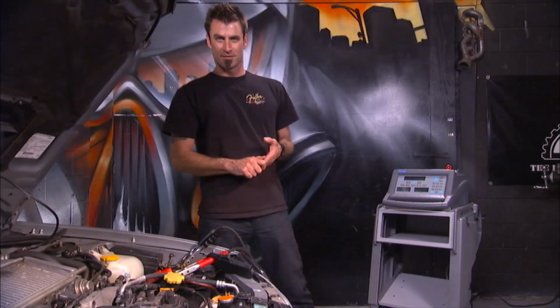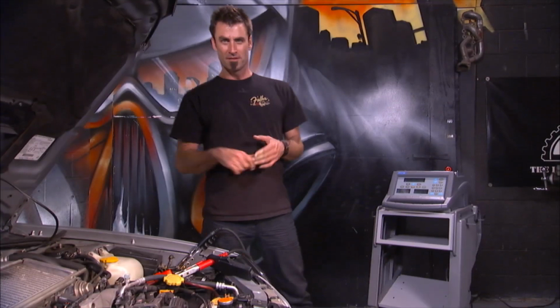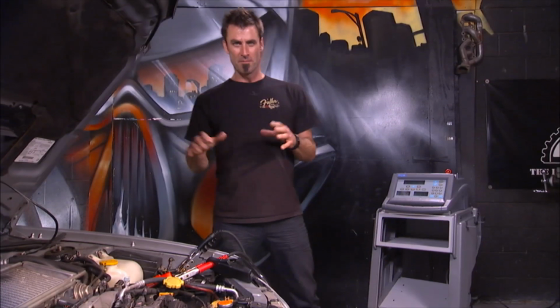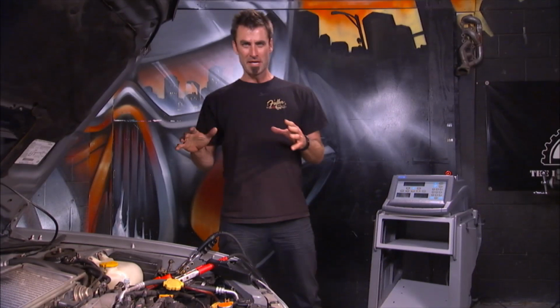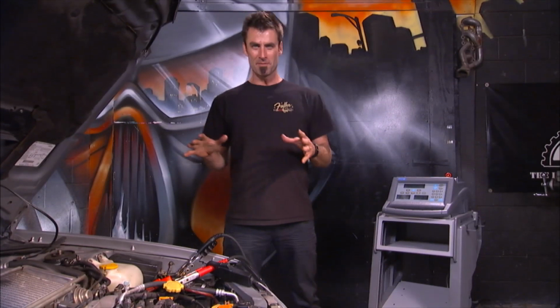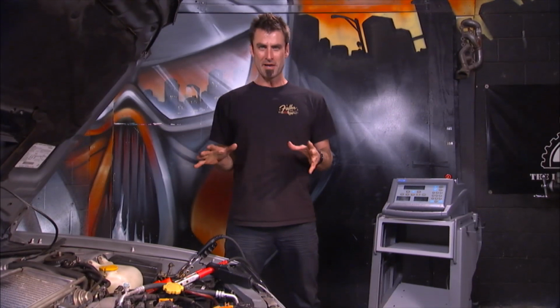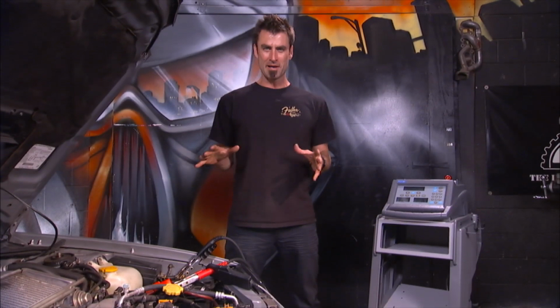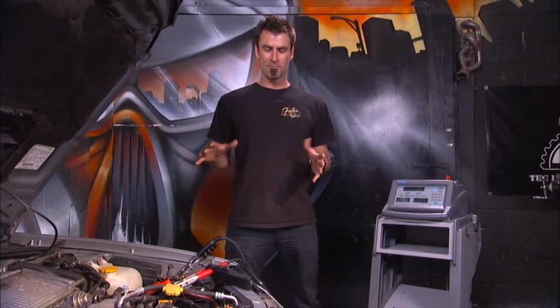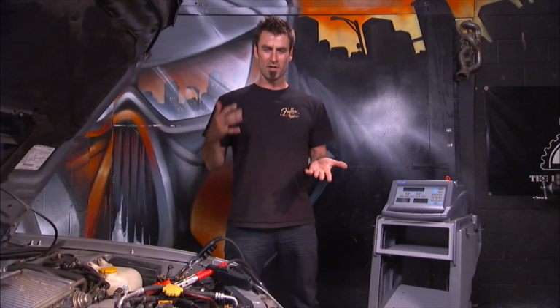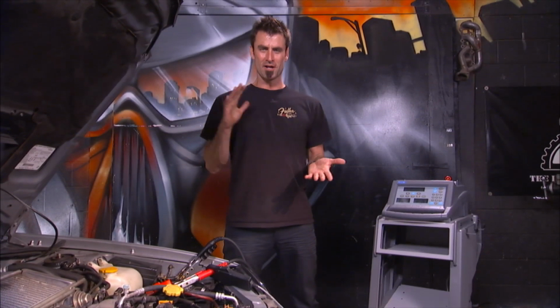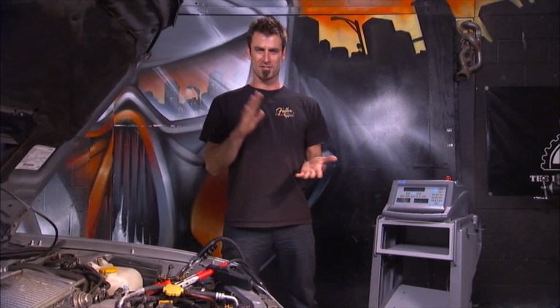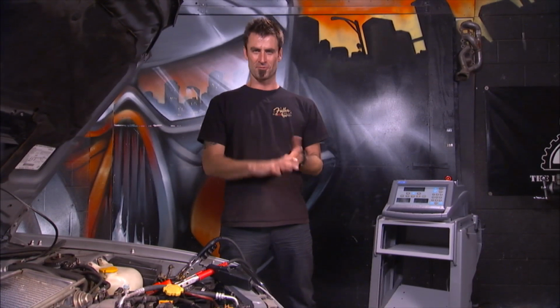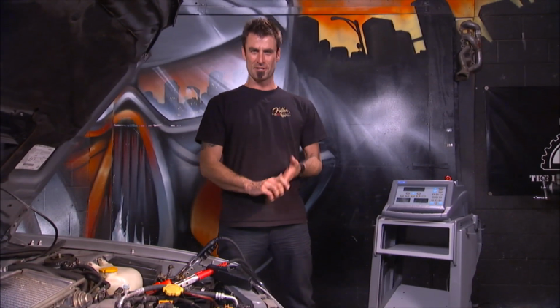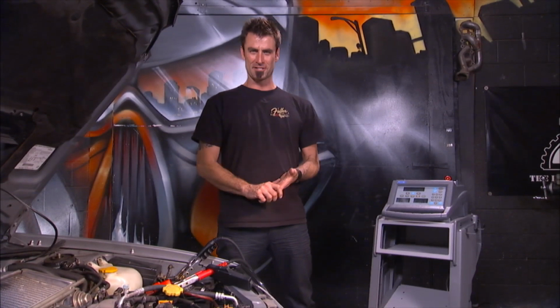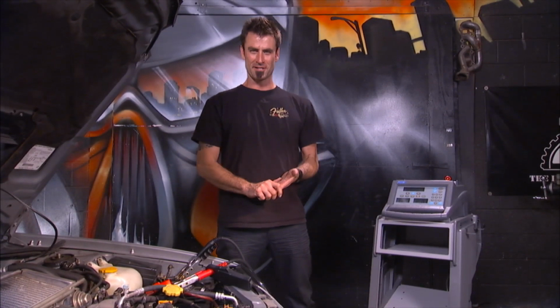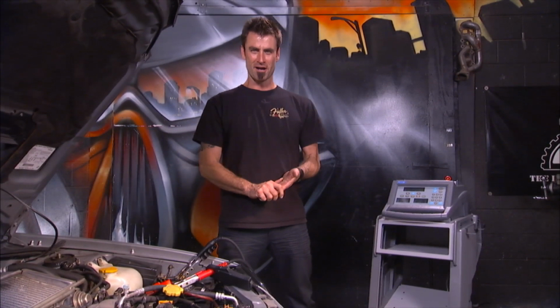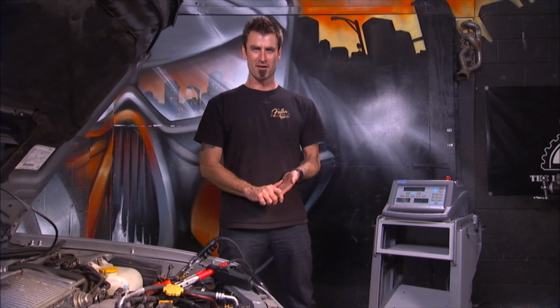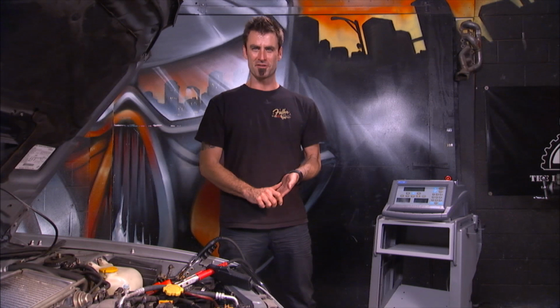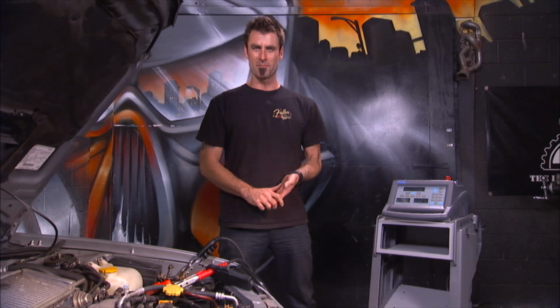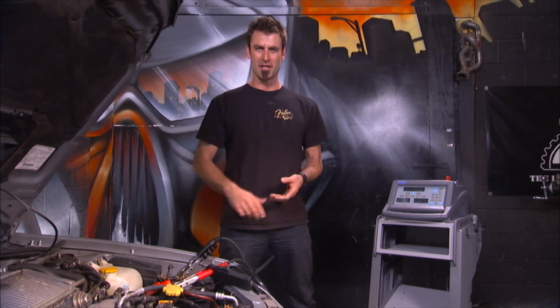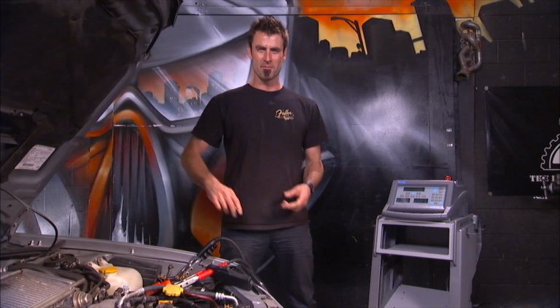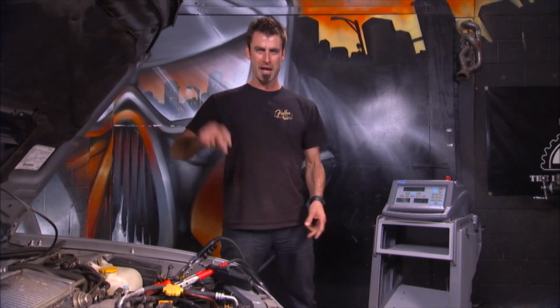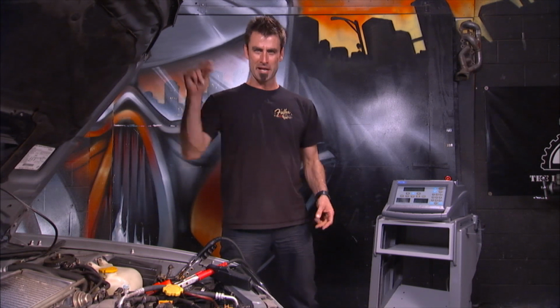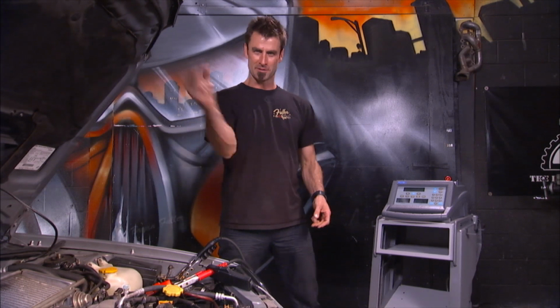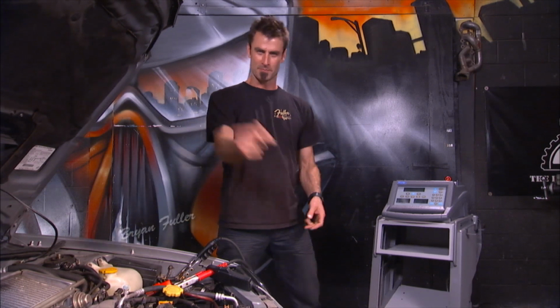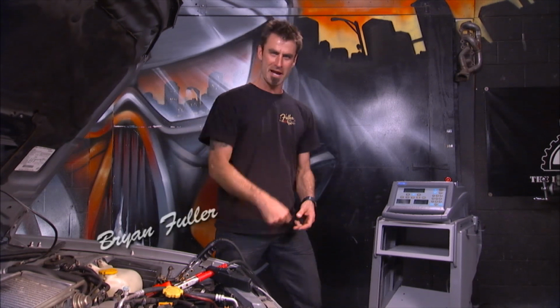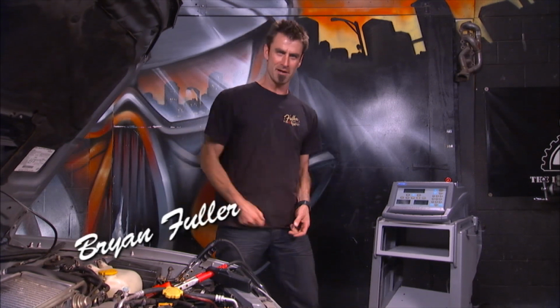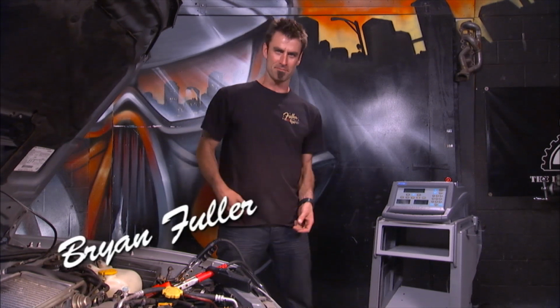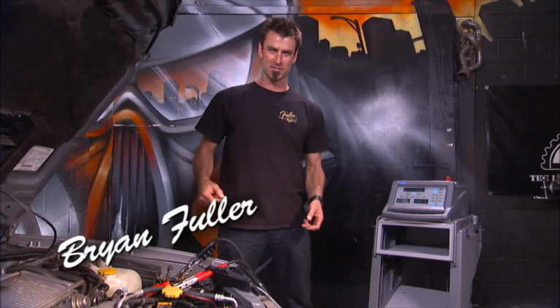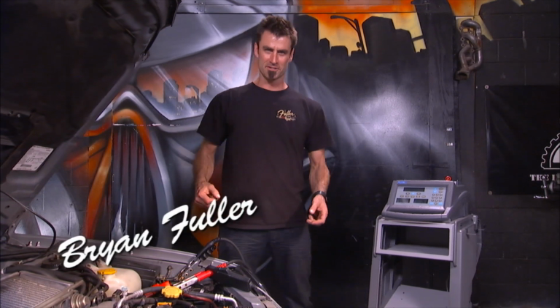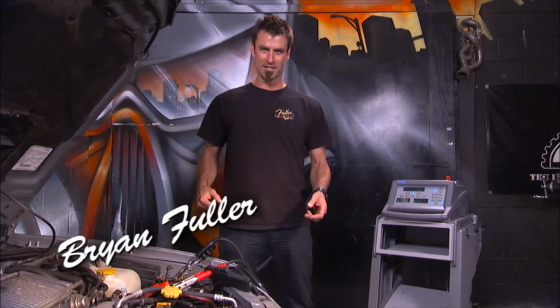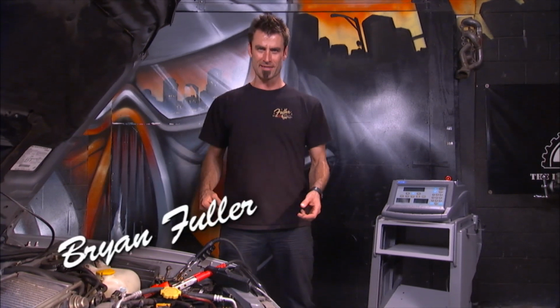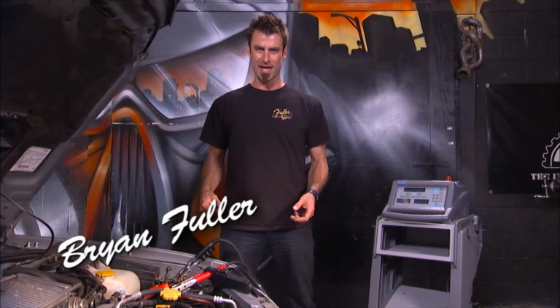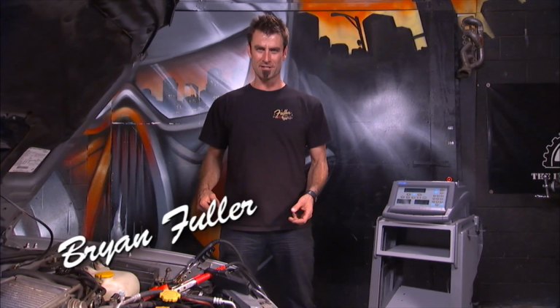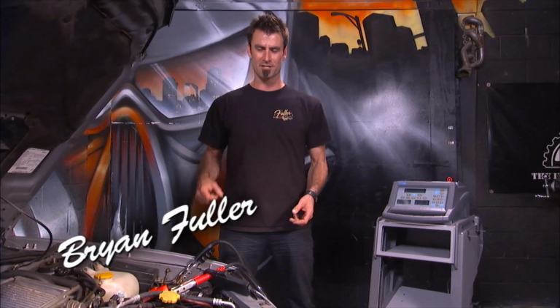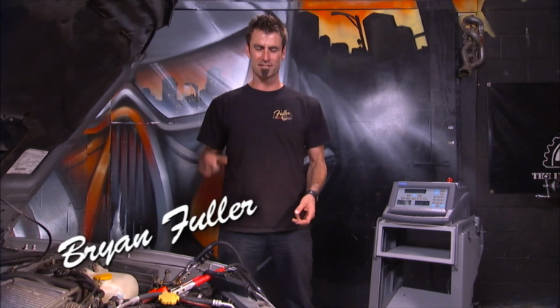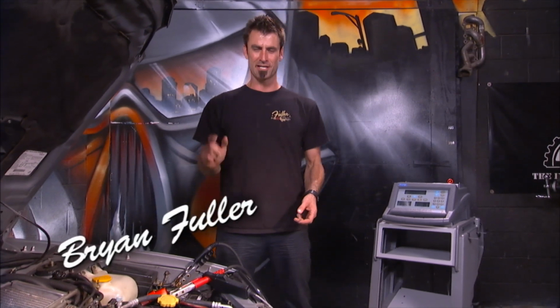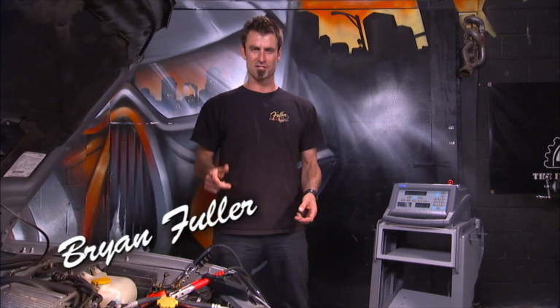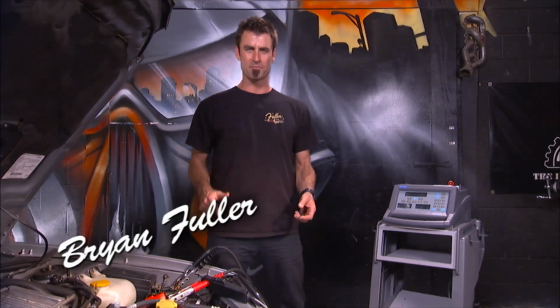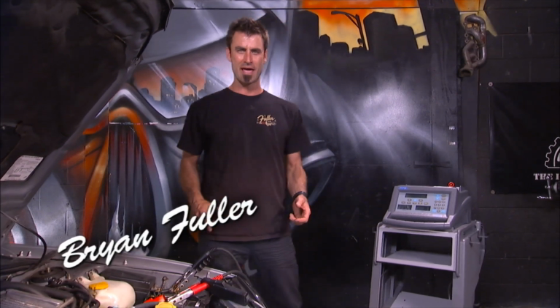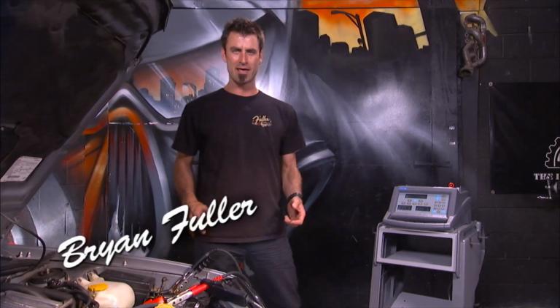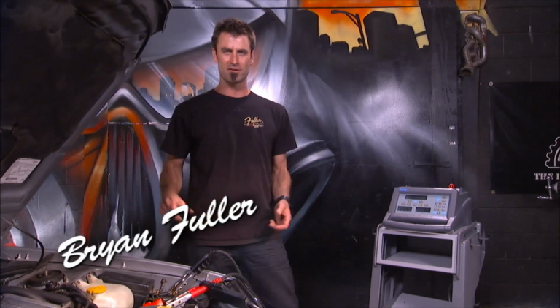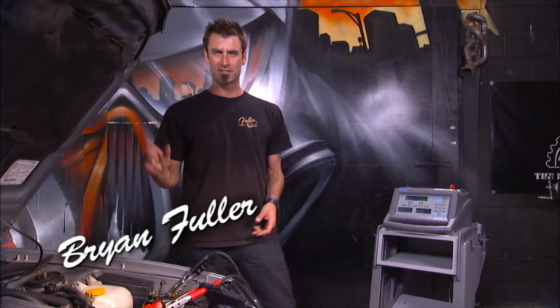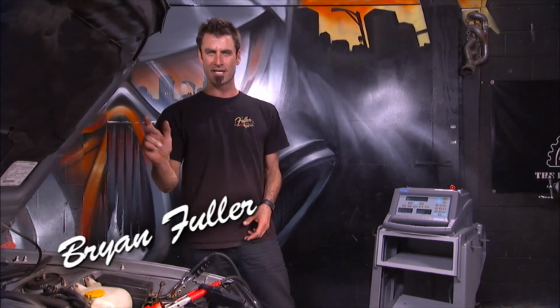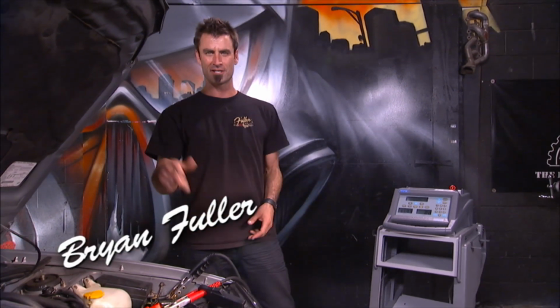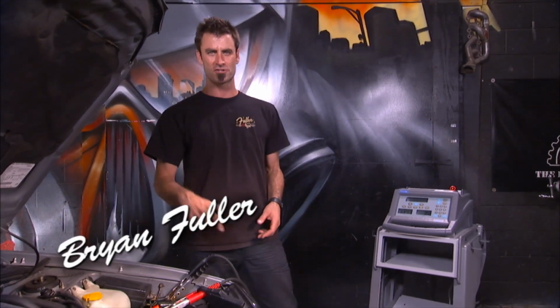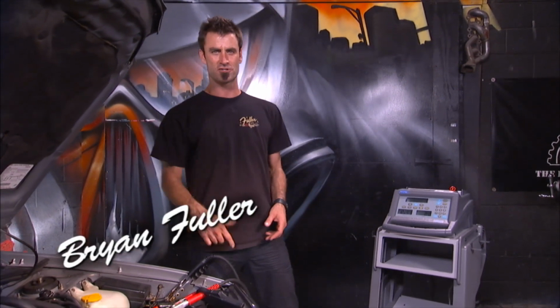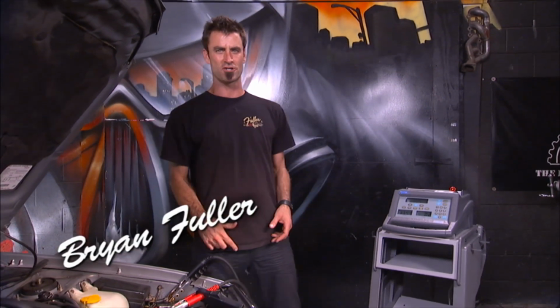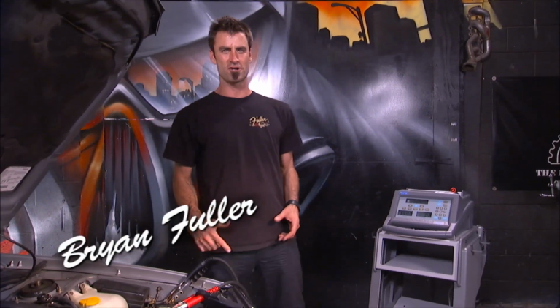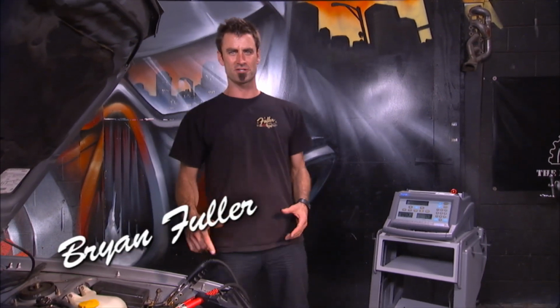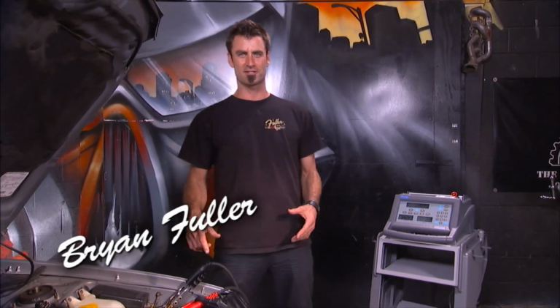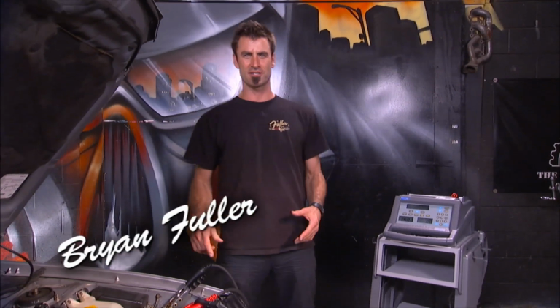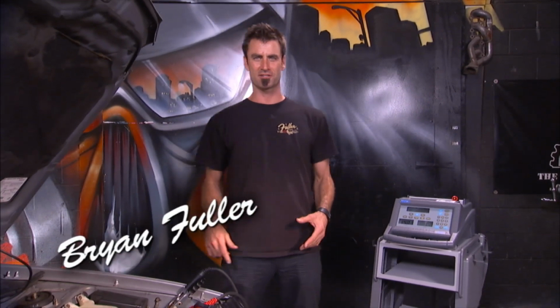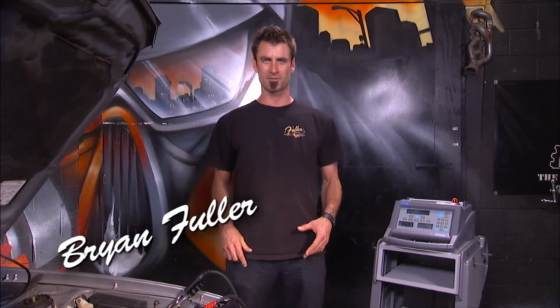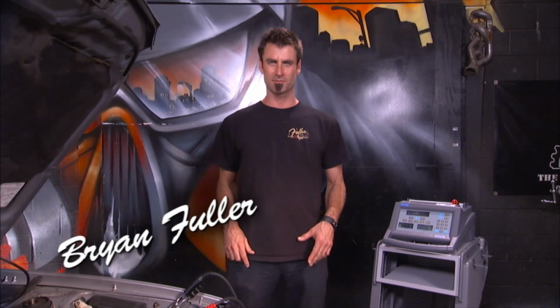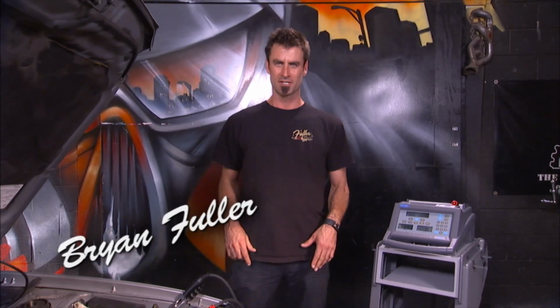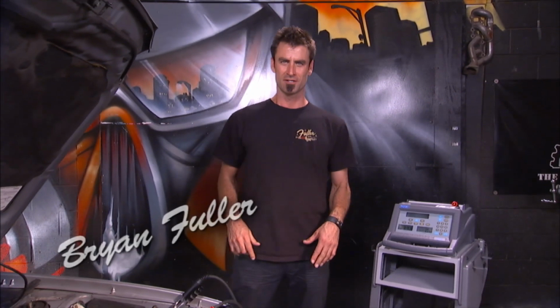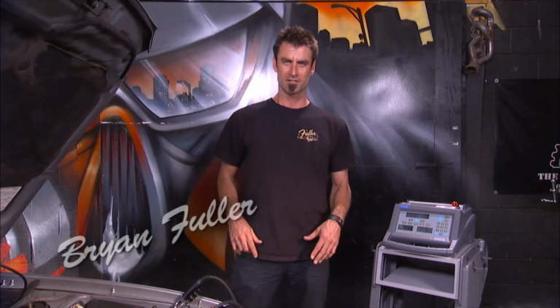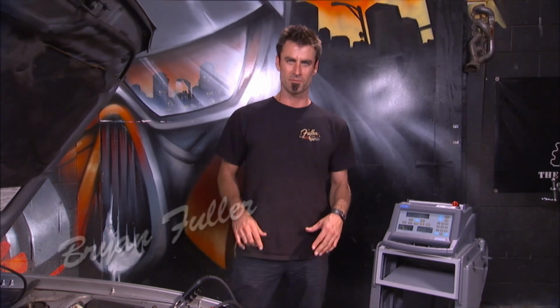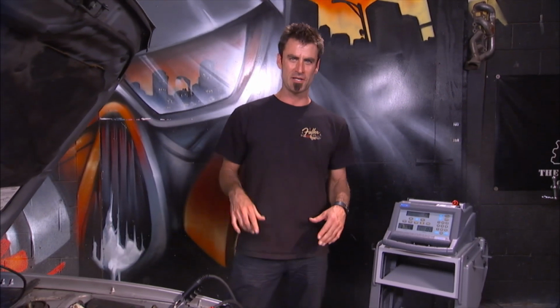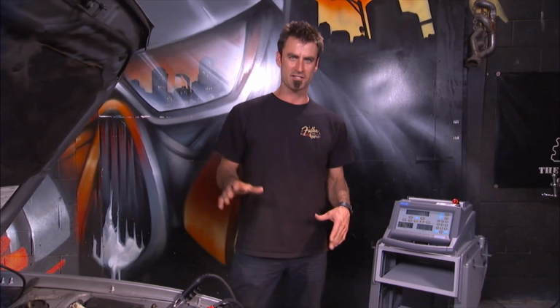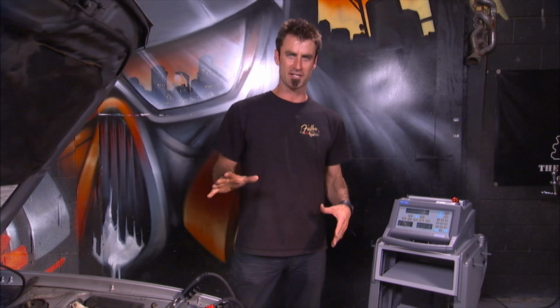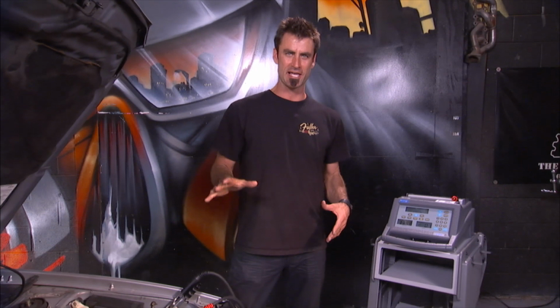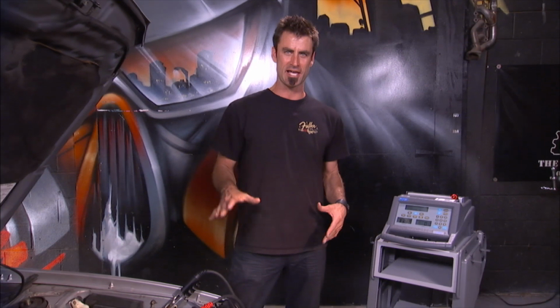The Minuteman Plus. The reason they call it the Minuteman is — bam, just like that. You can test your battery, test your charging system. It's a piece of cake.